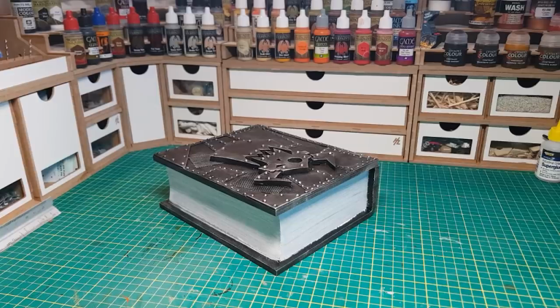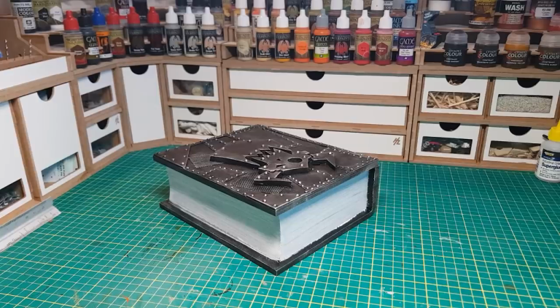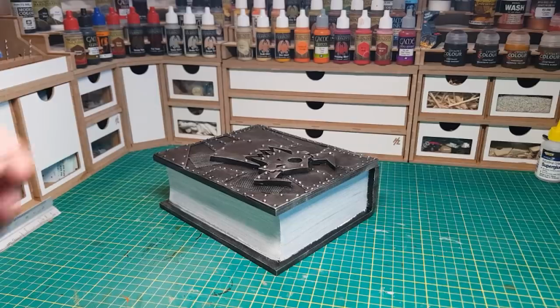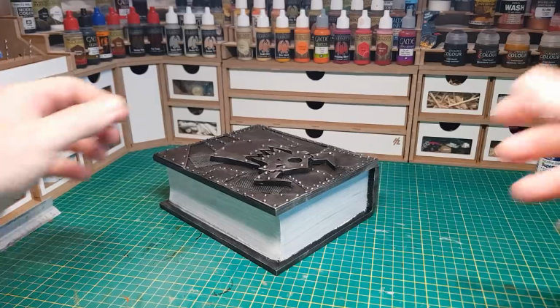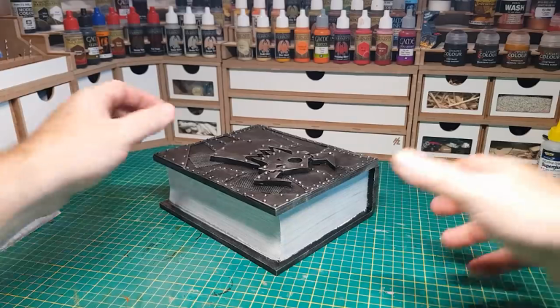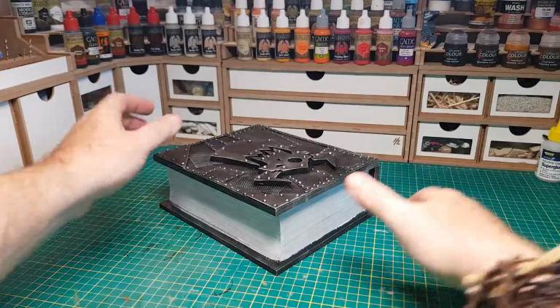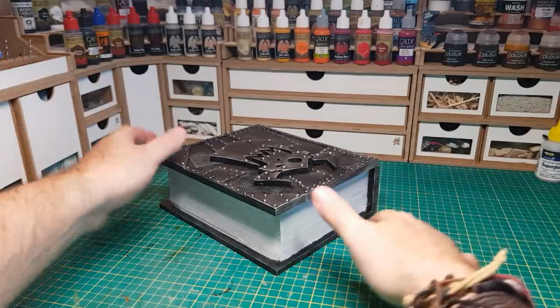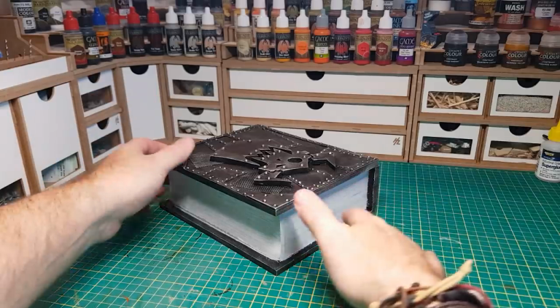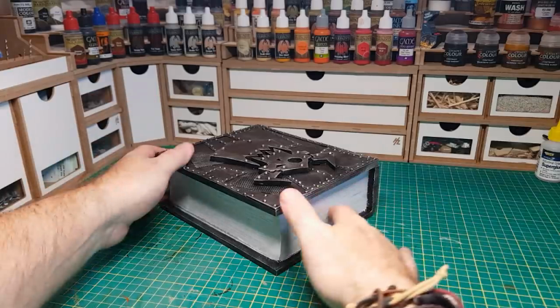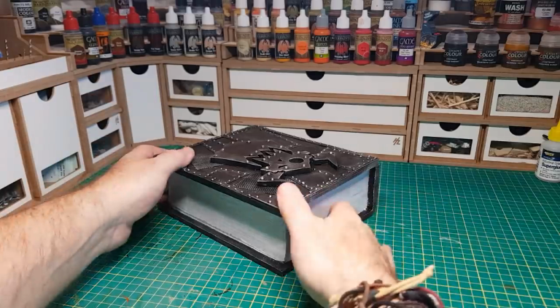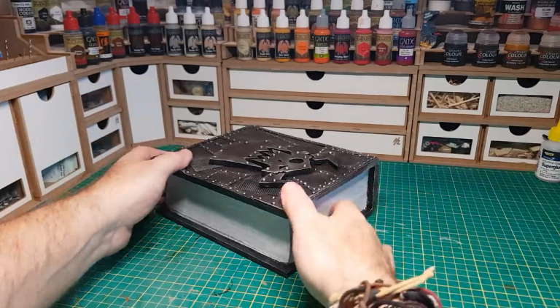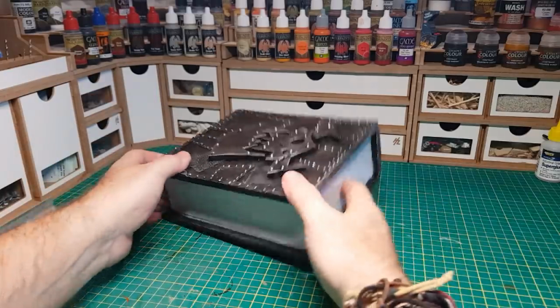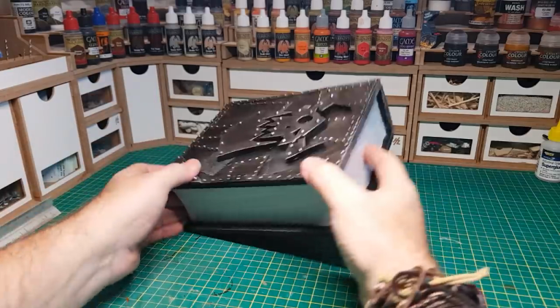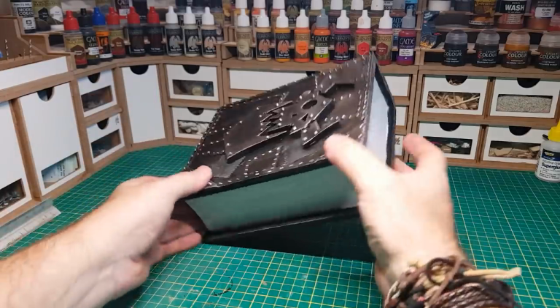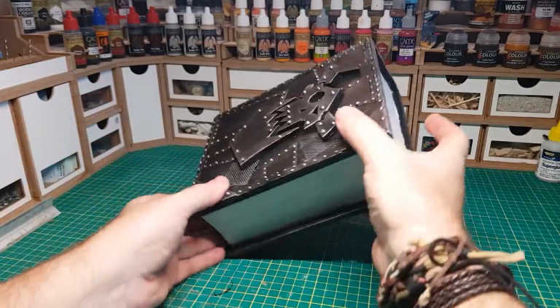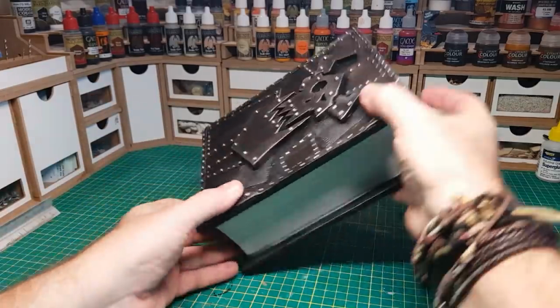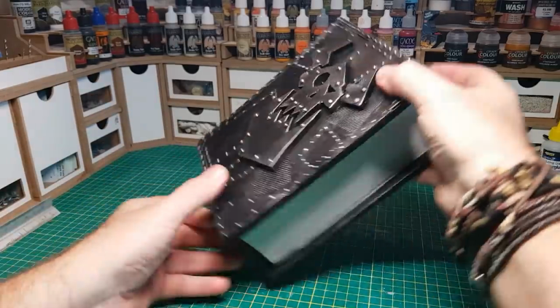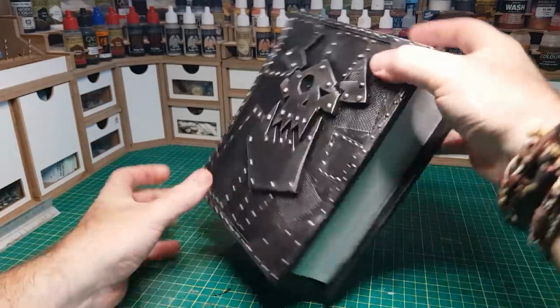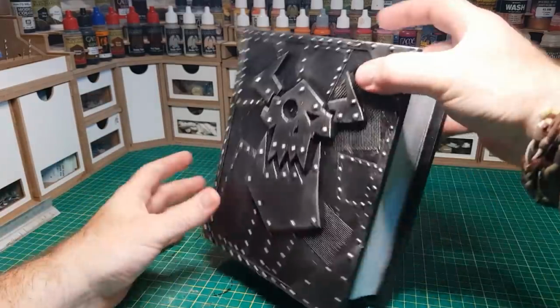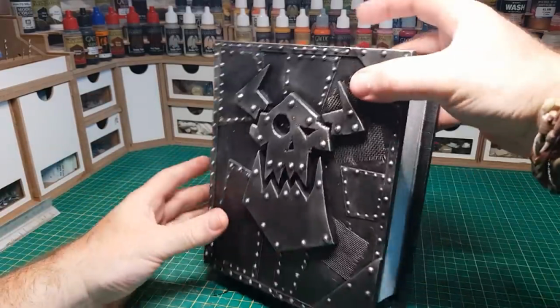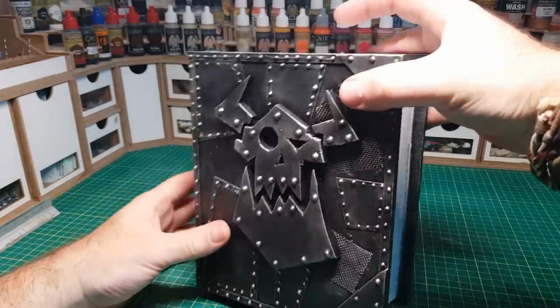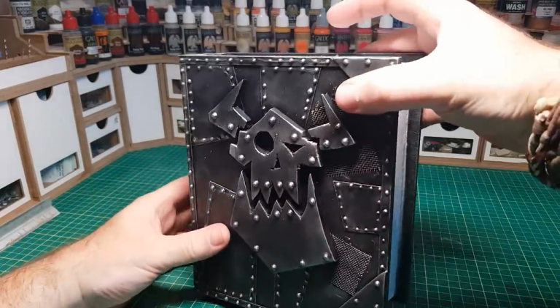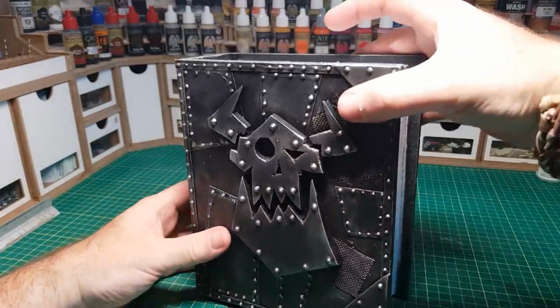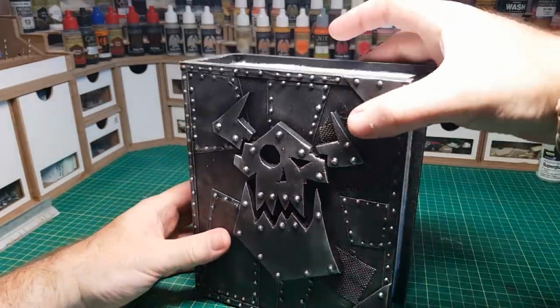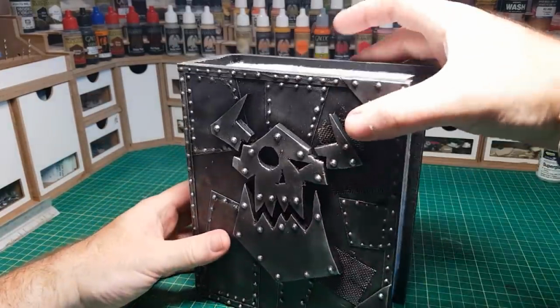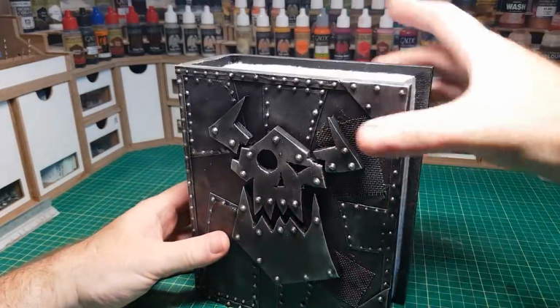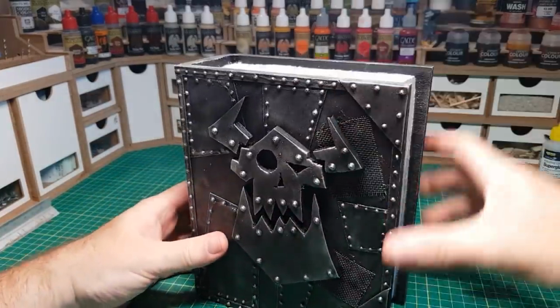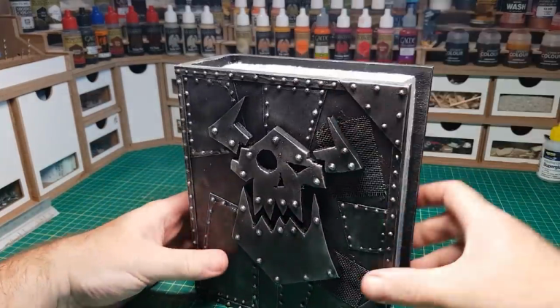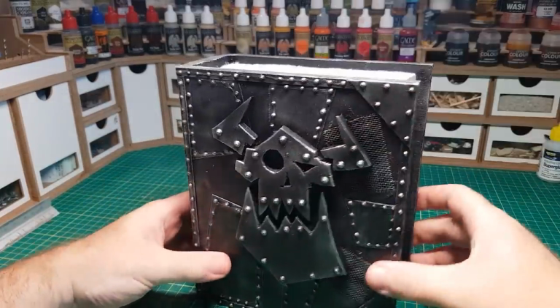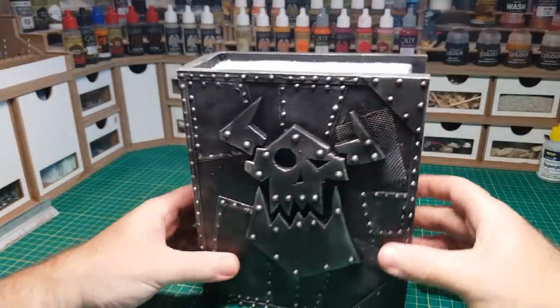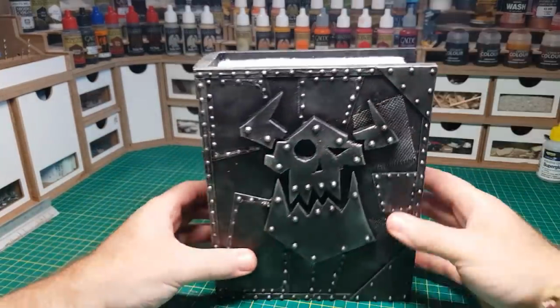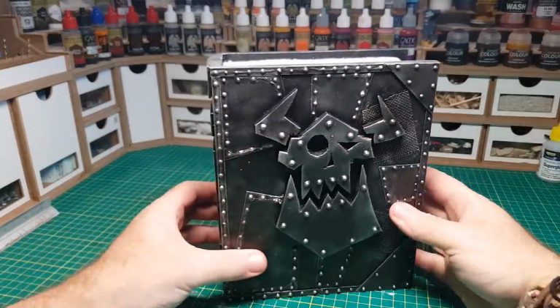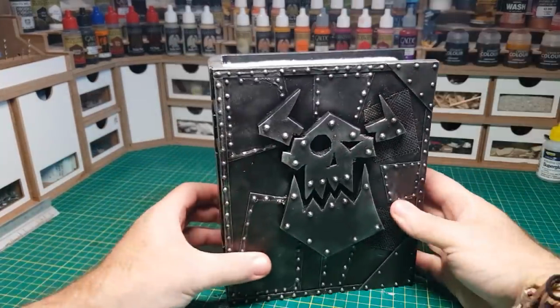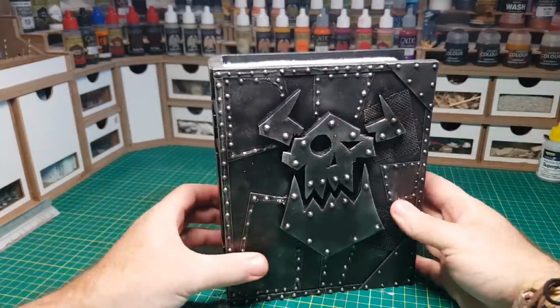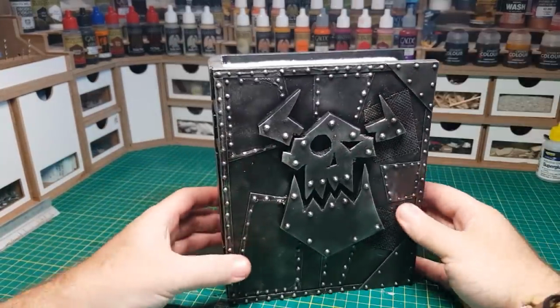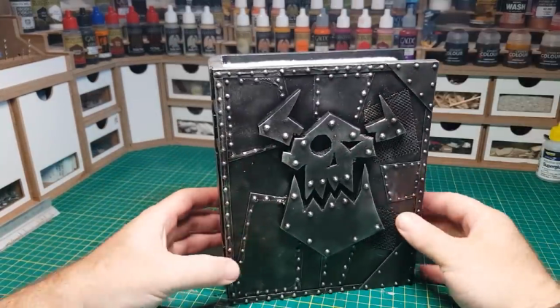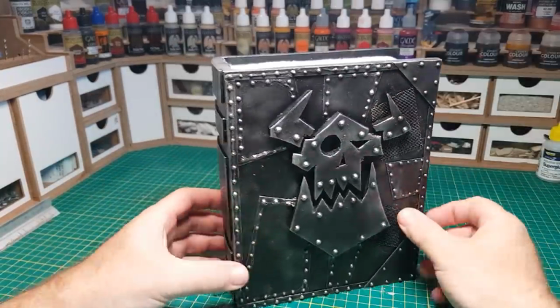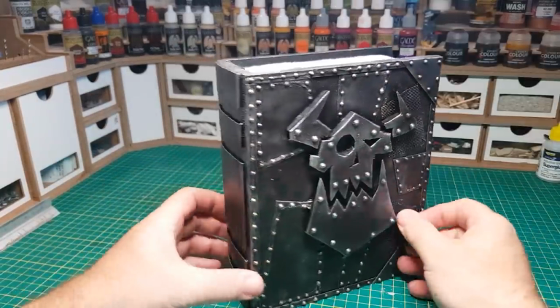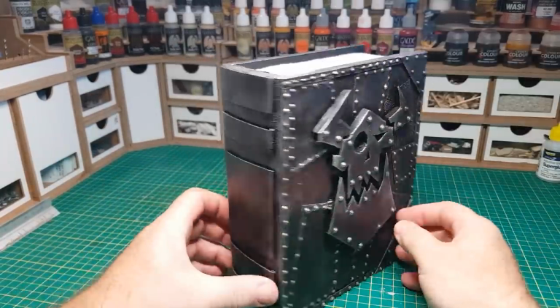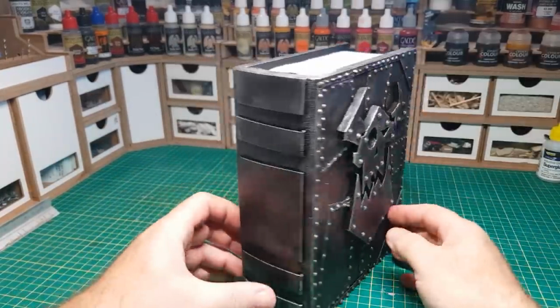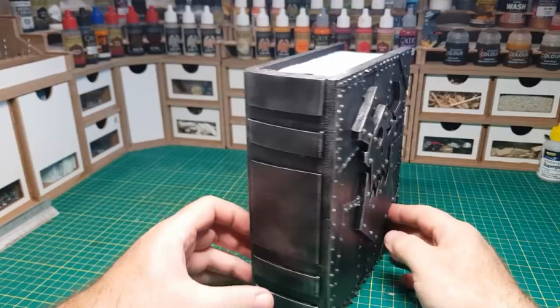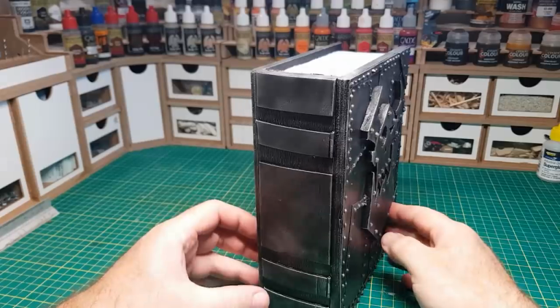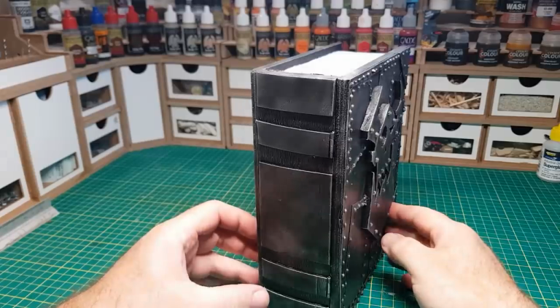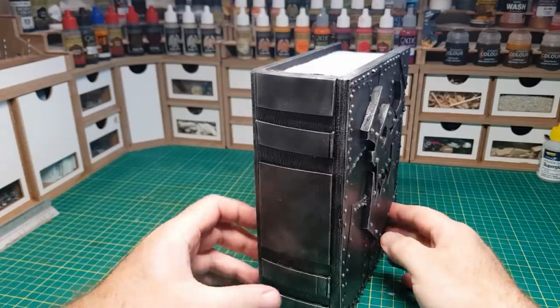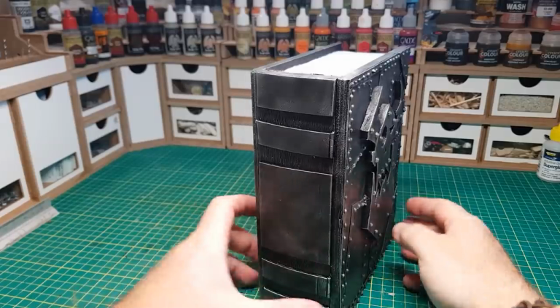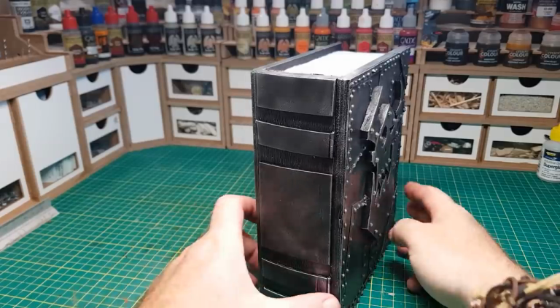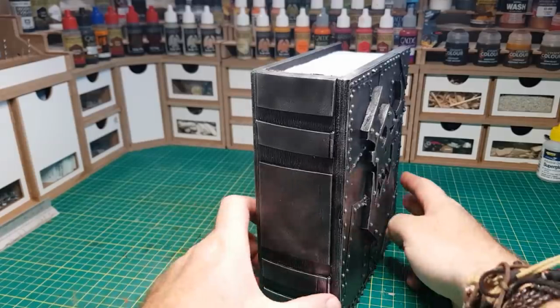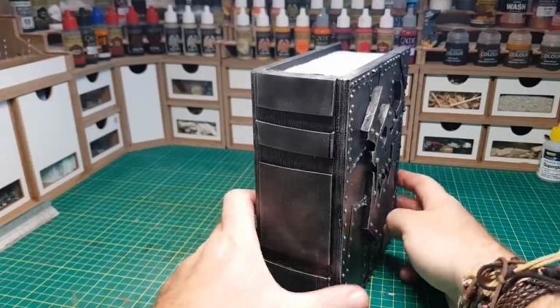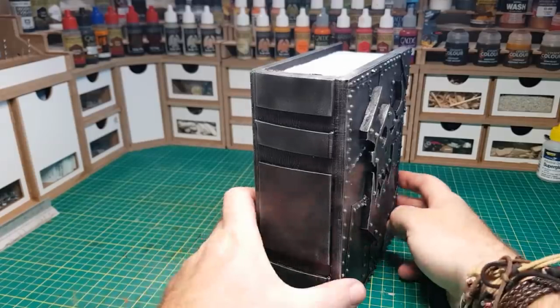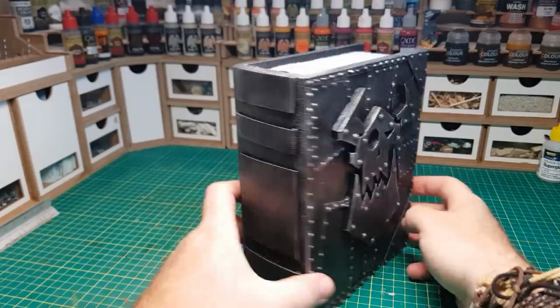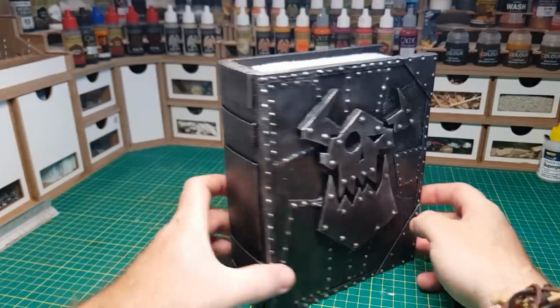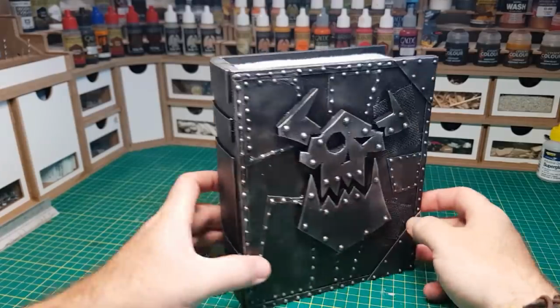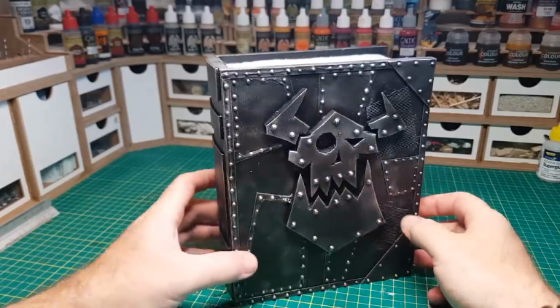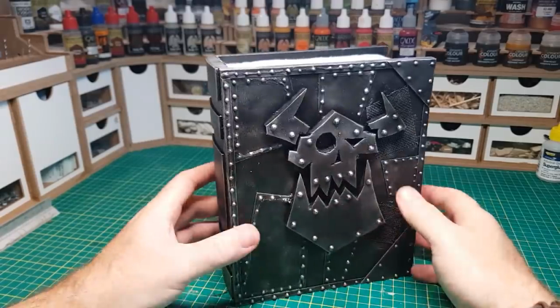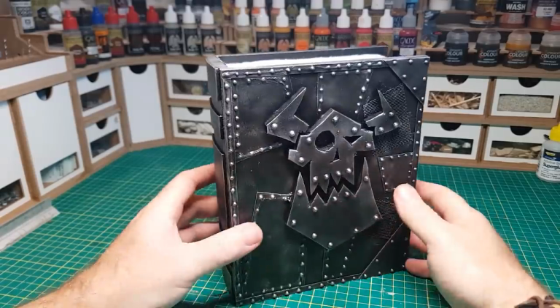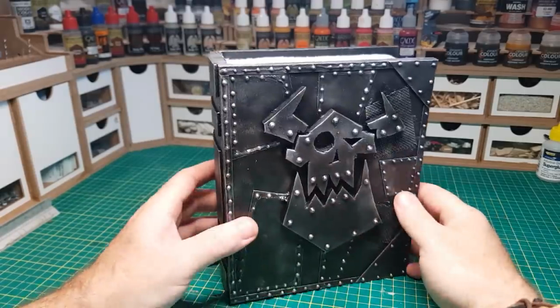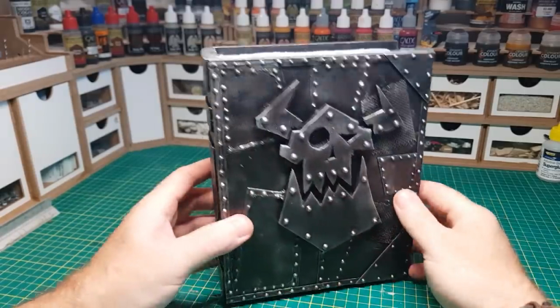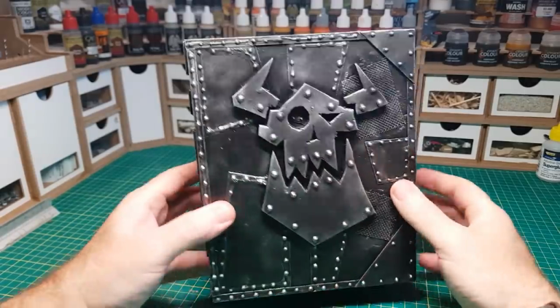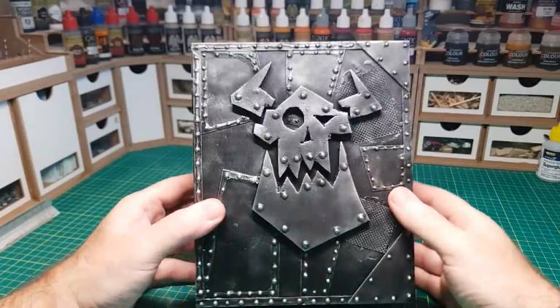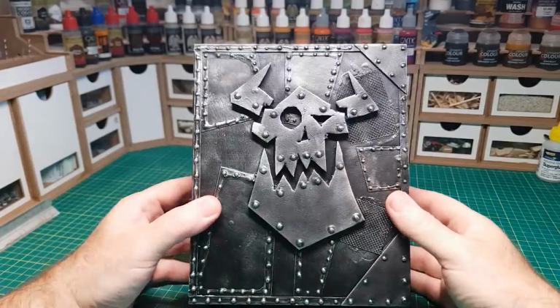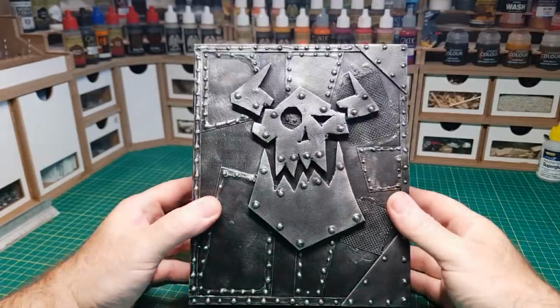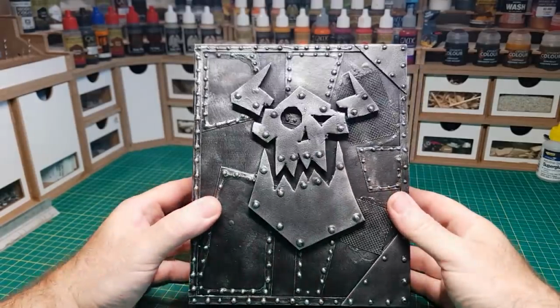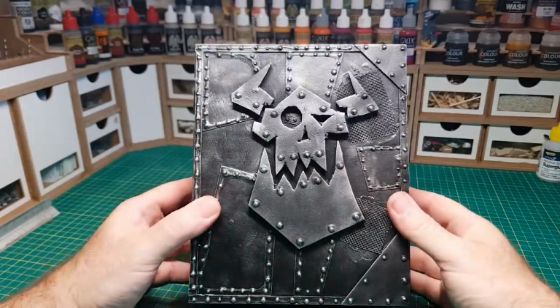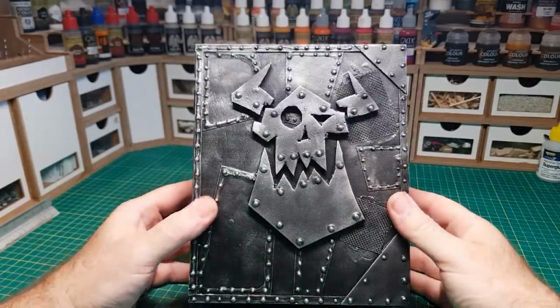Hi guys! So in this video I'm going to show how I made this Ork book as well as the Ork diorama that's inside the book.